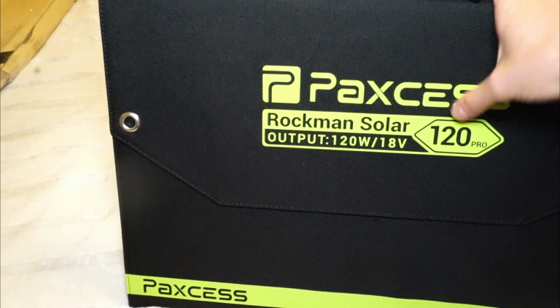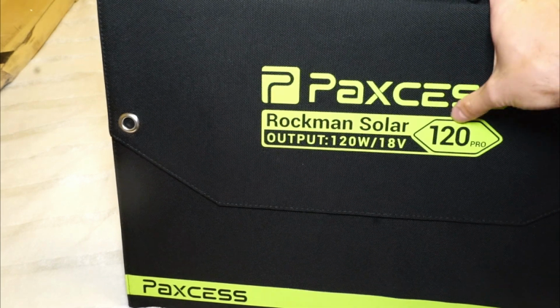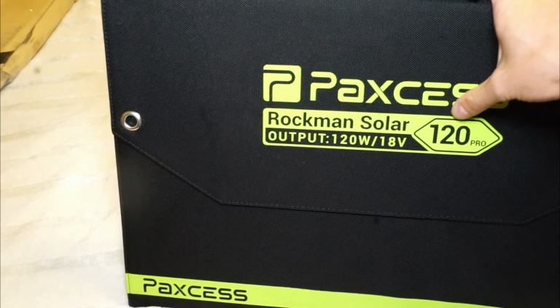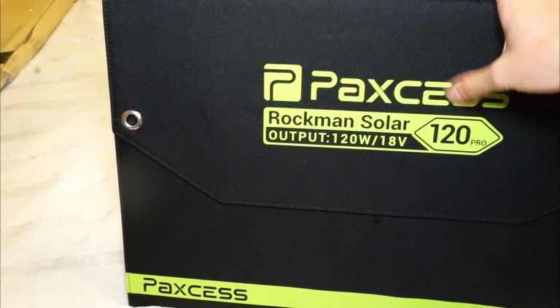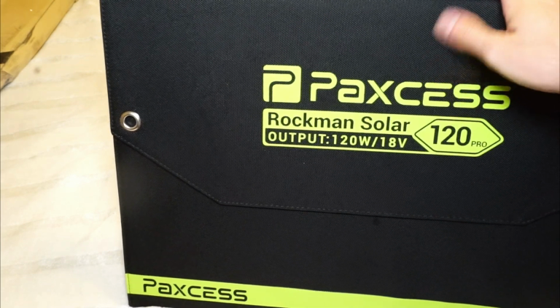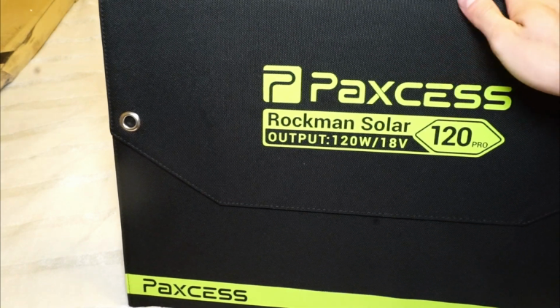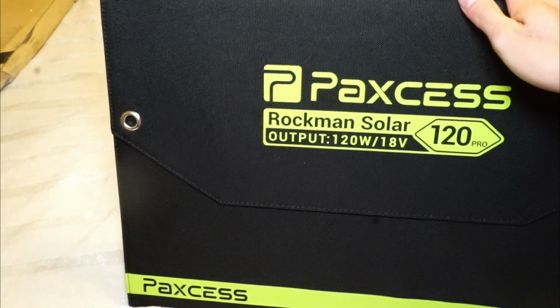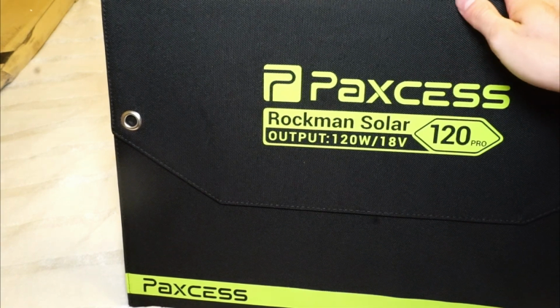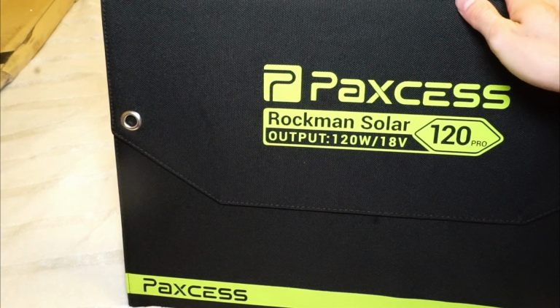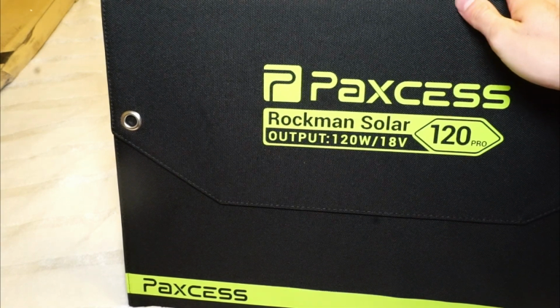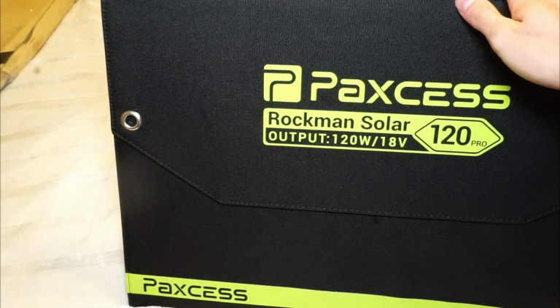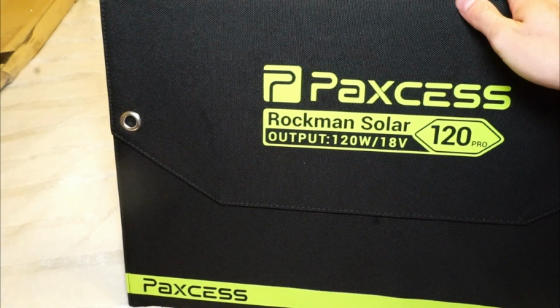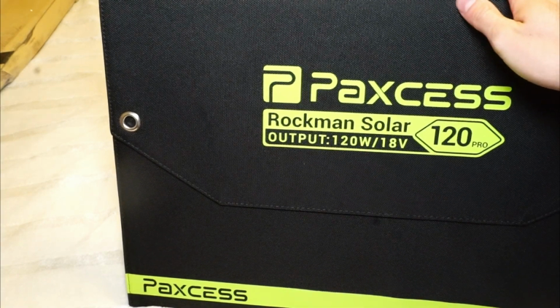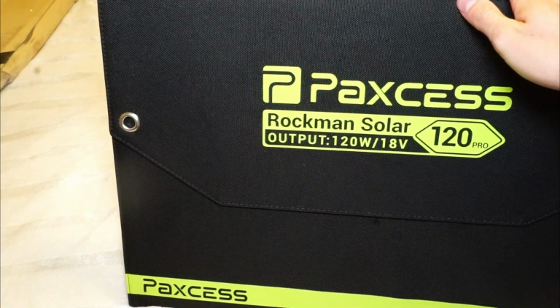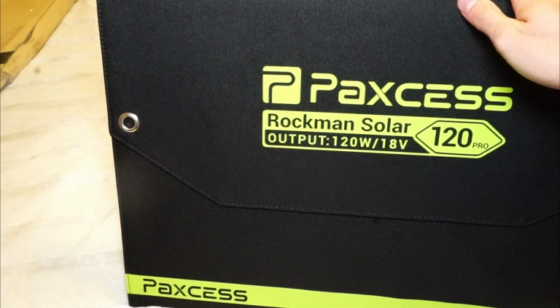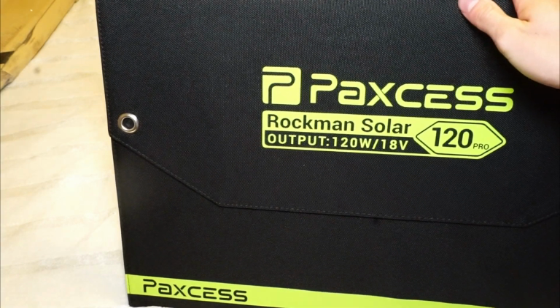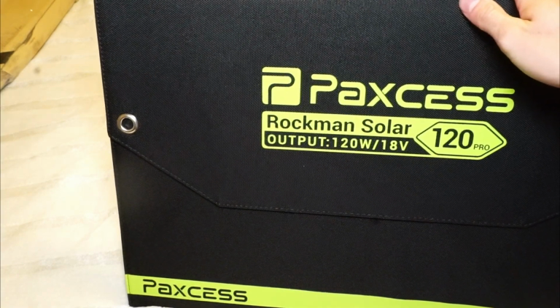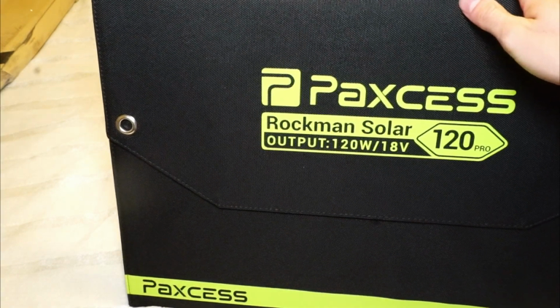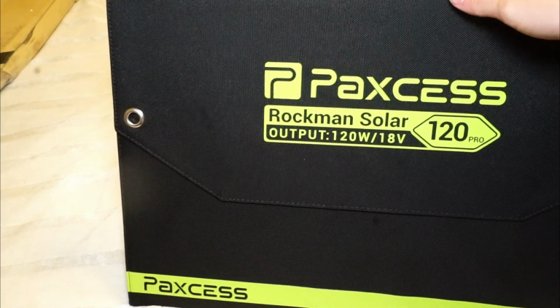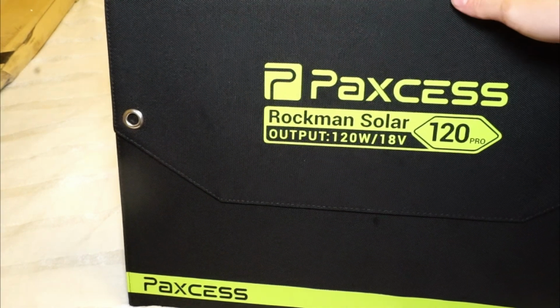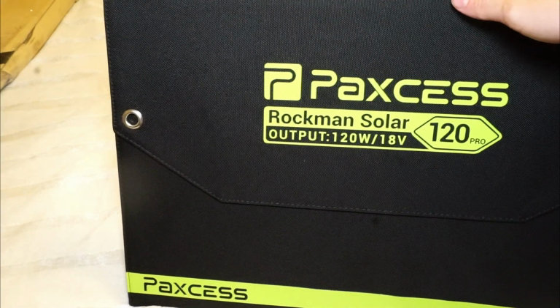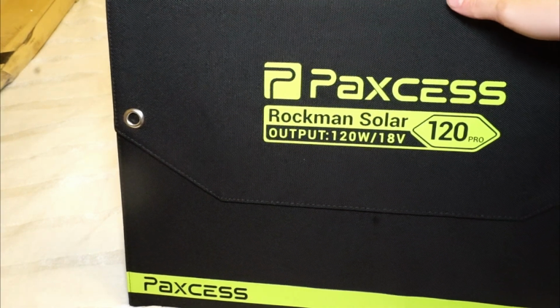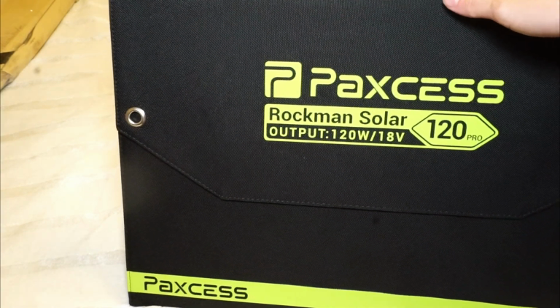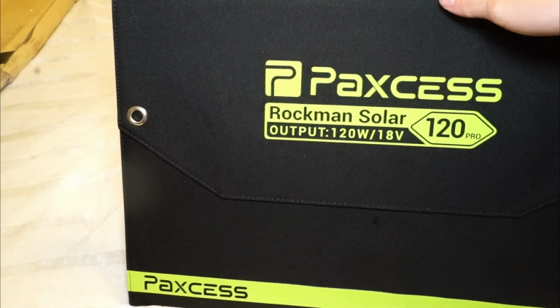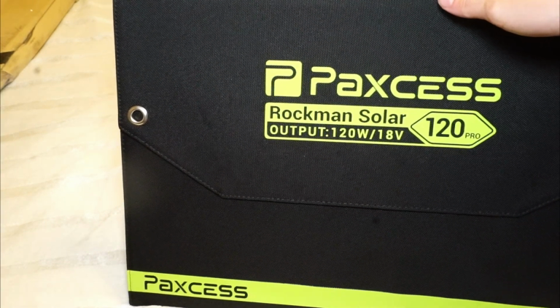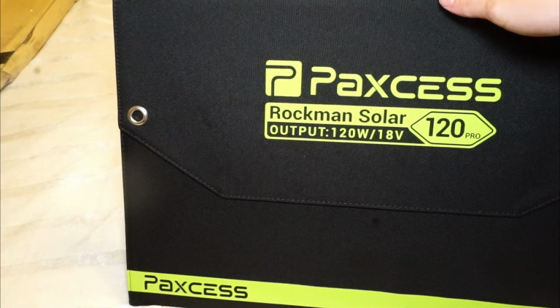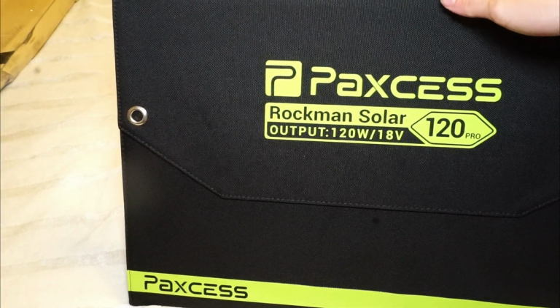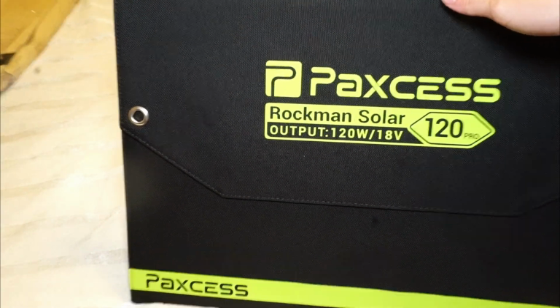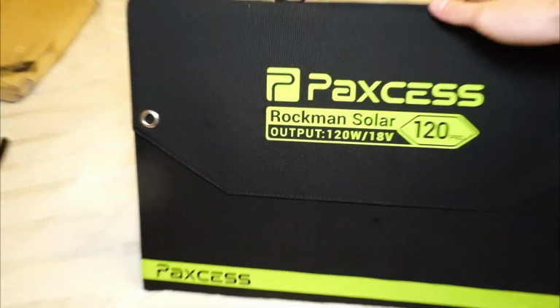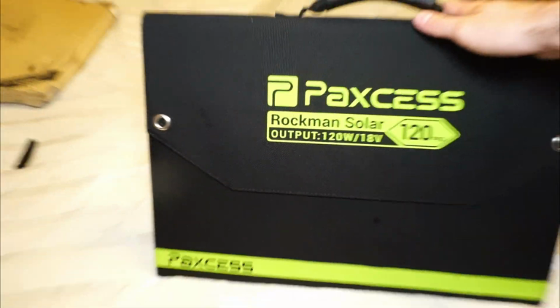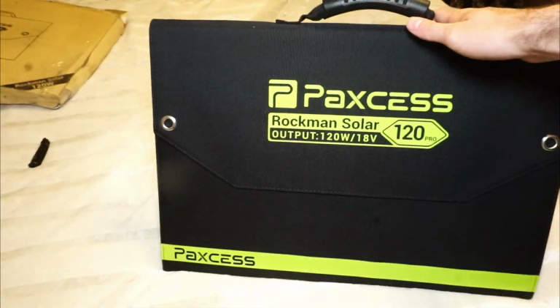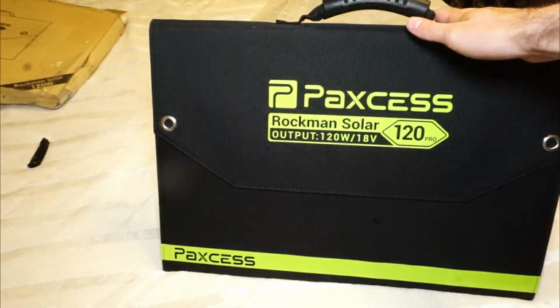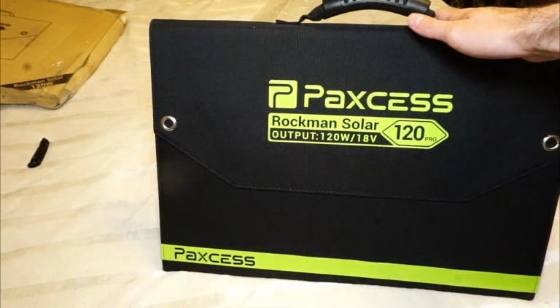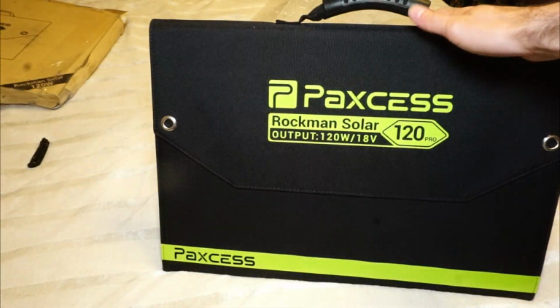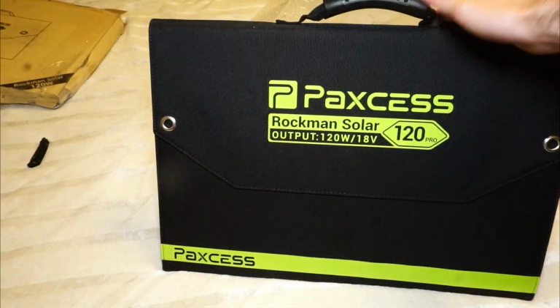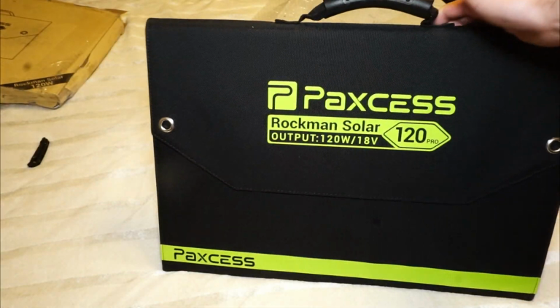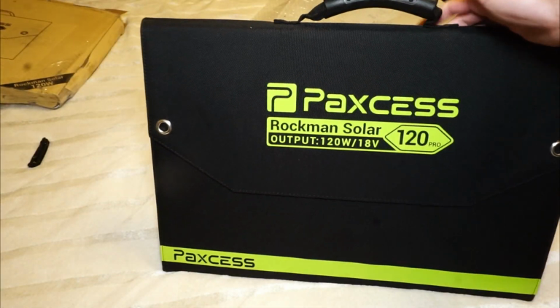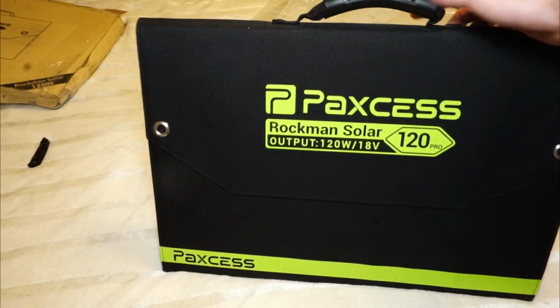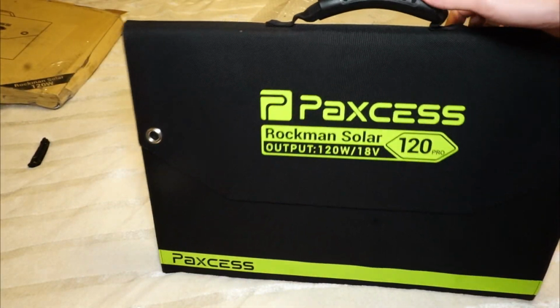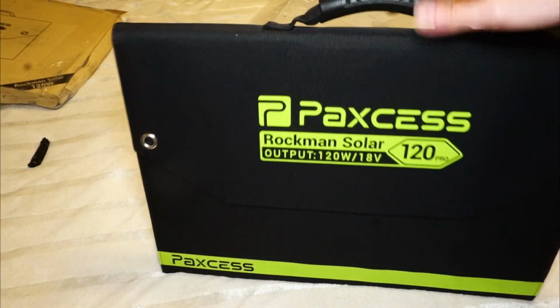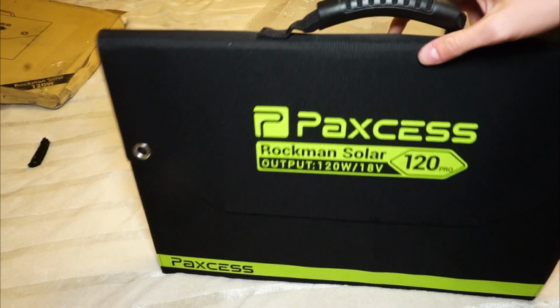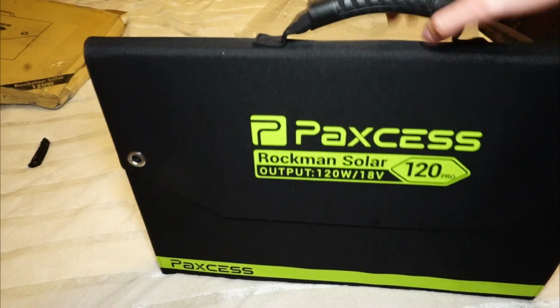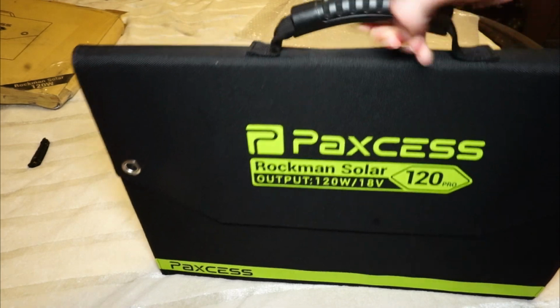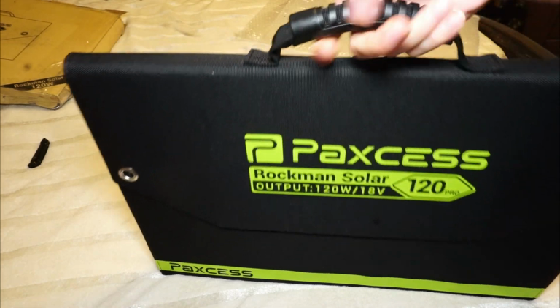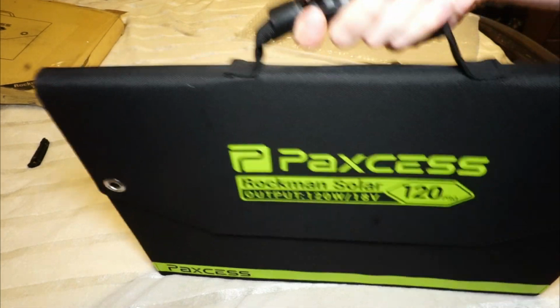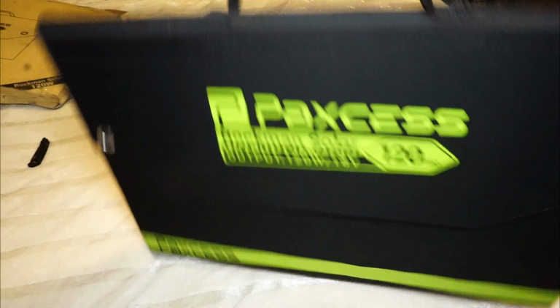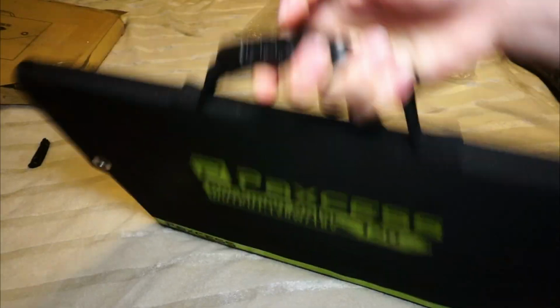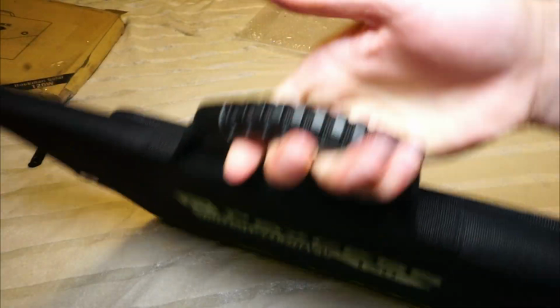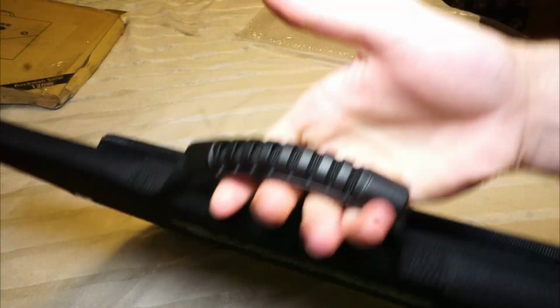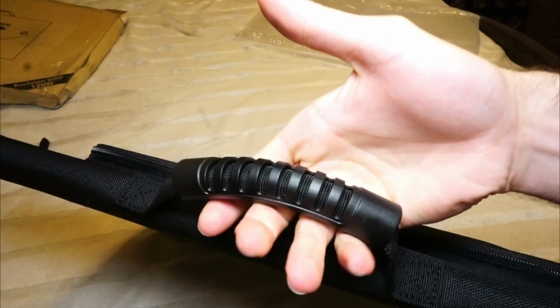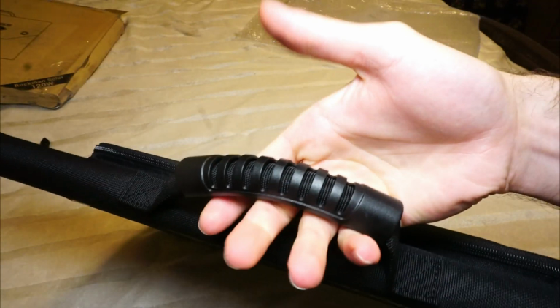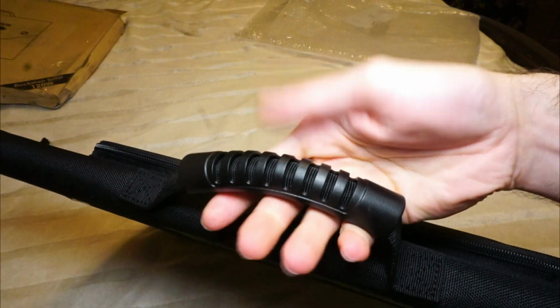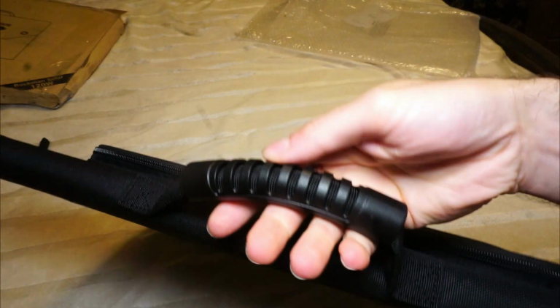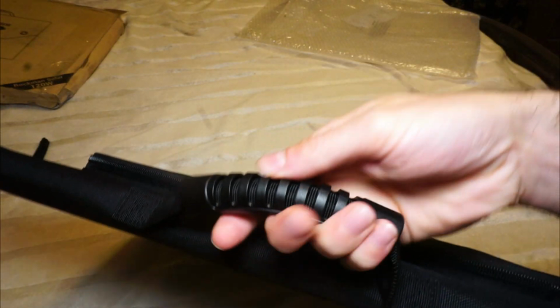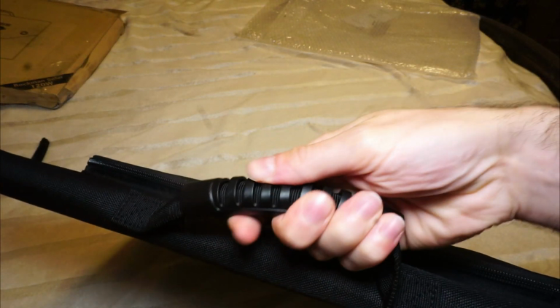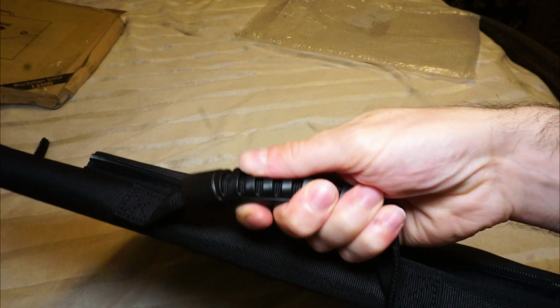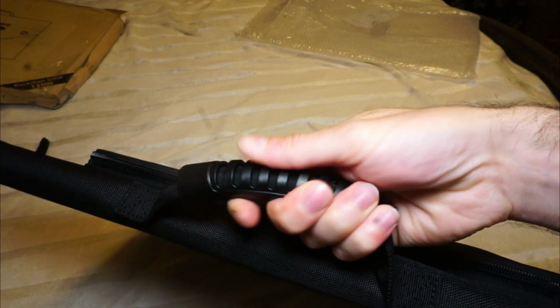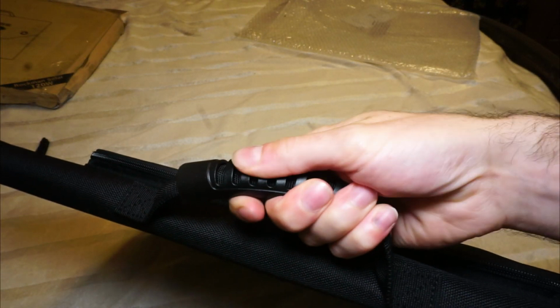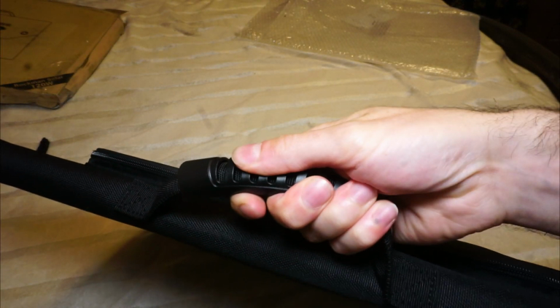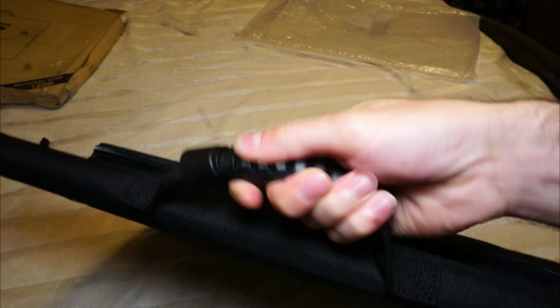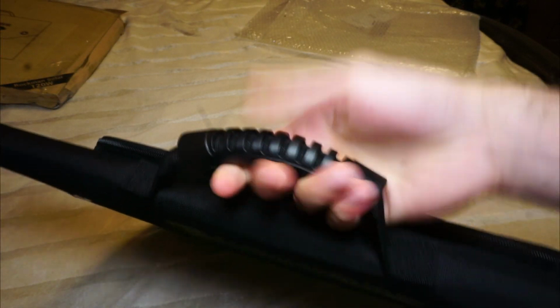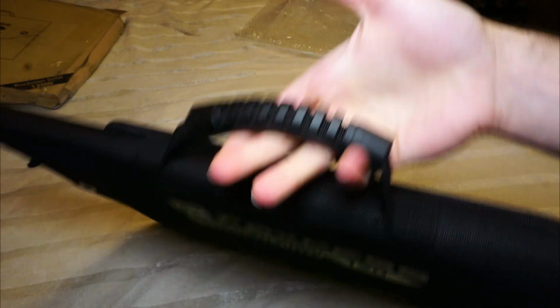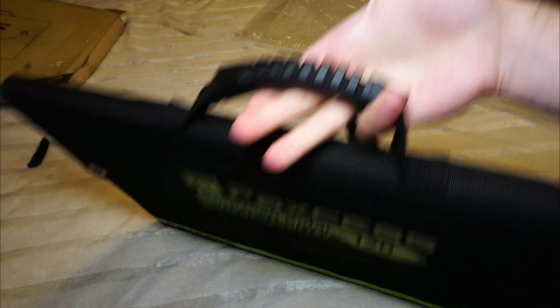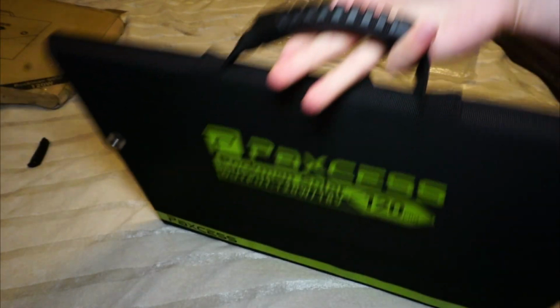It's the Rockman Solar 120 Watt, 18 Volt. It just looks really cool. It's got a super nice carry handle here.